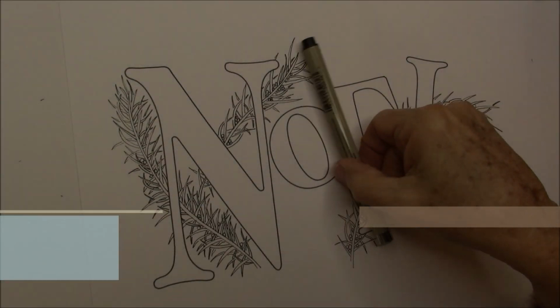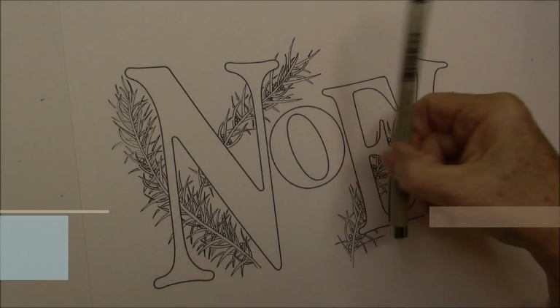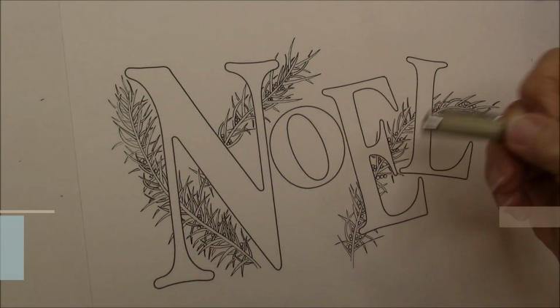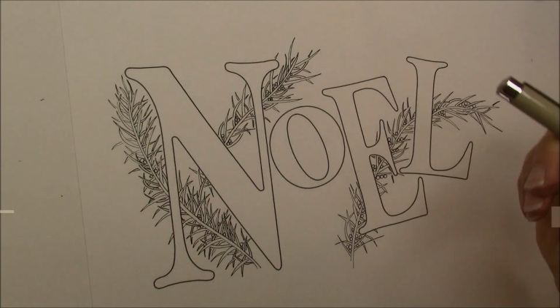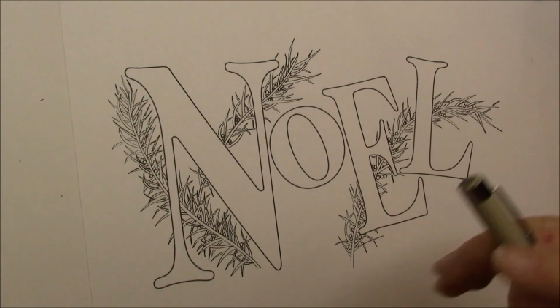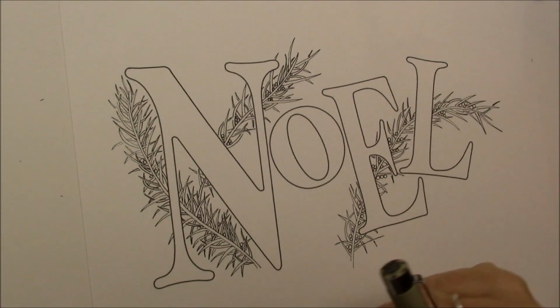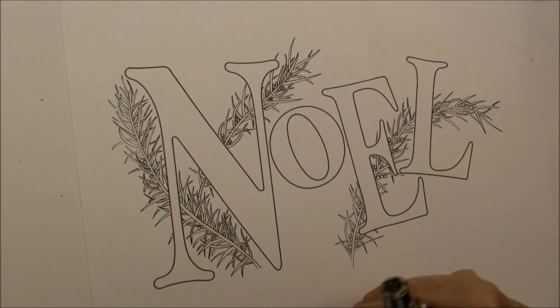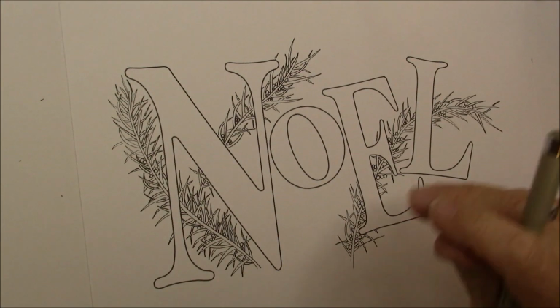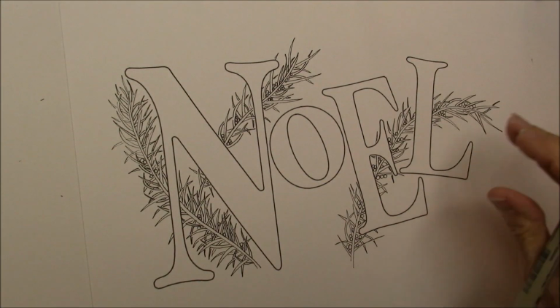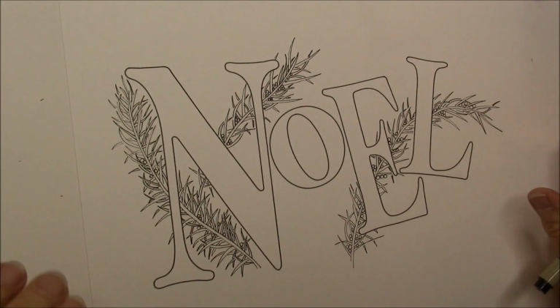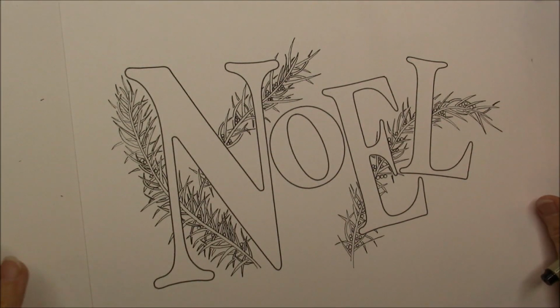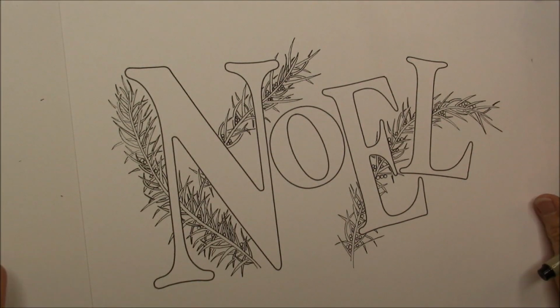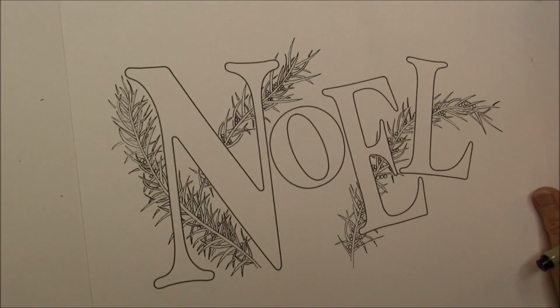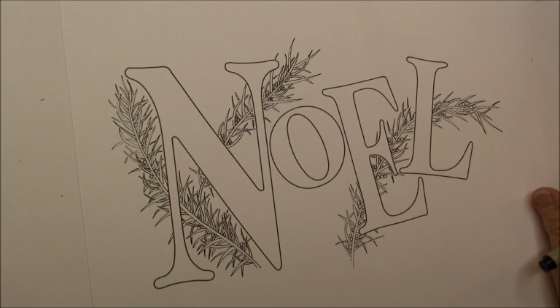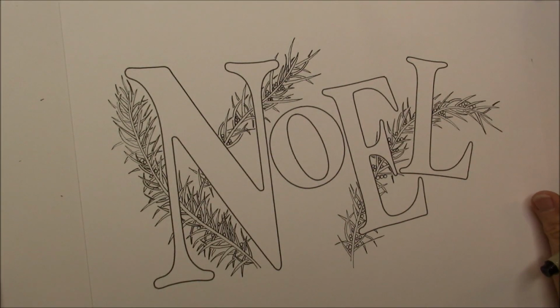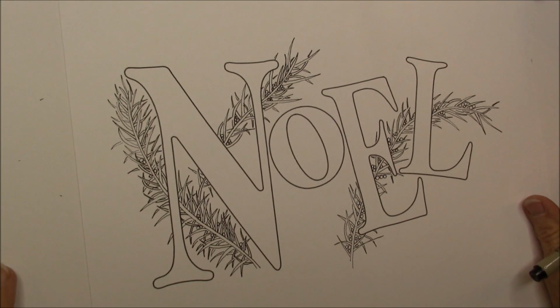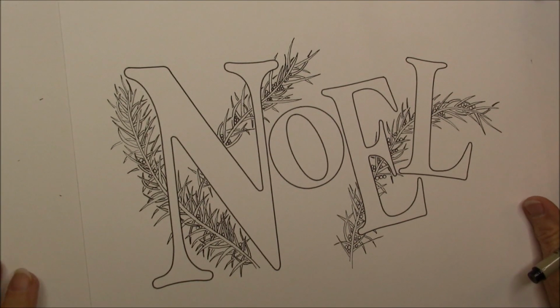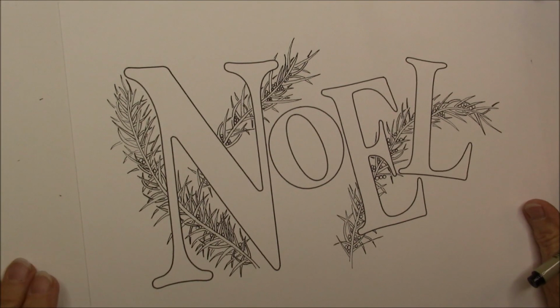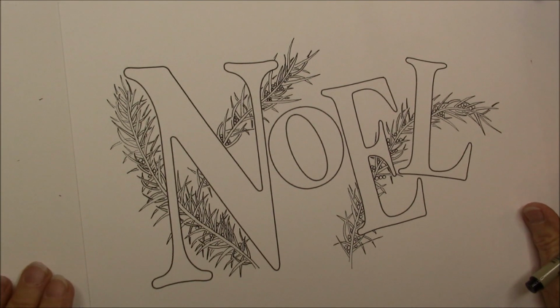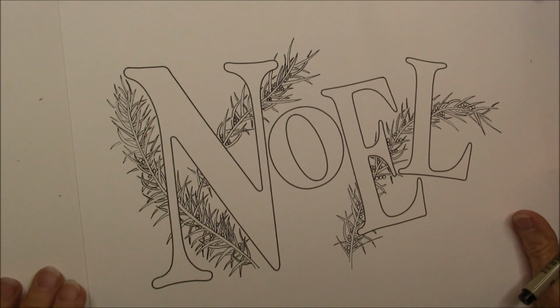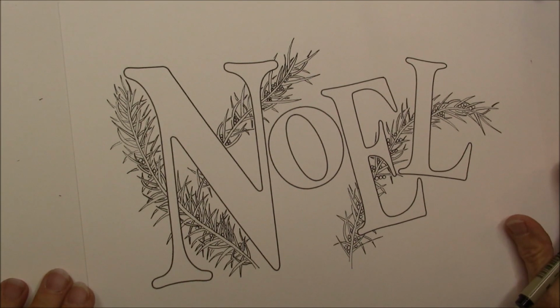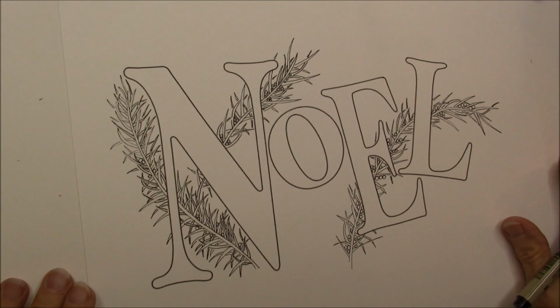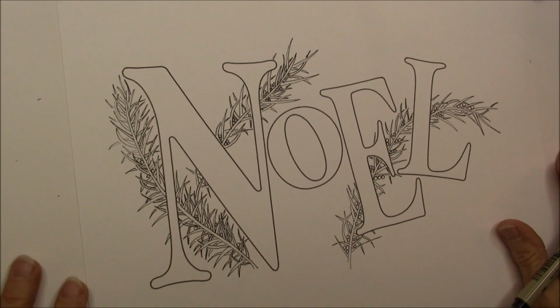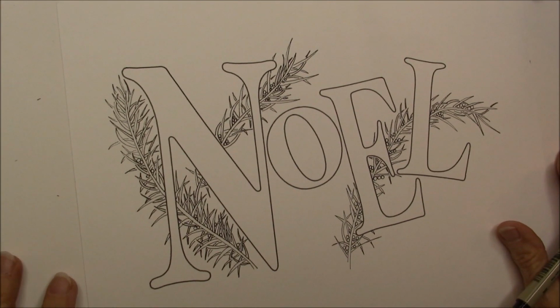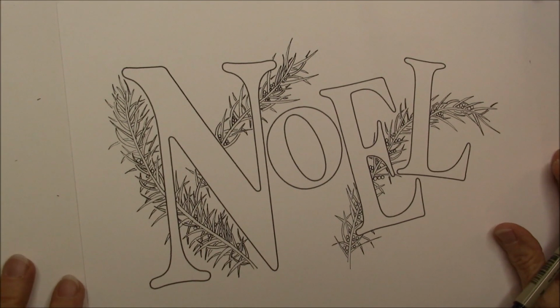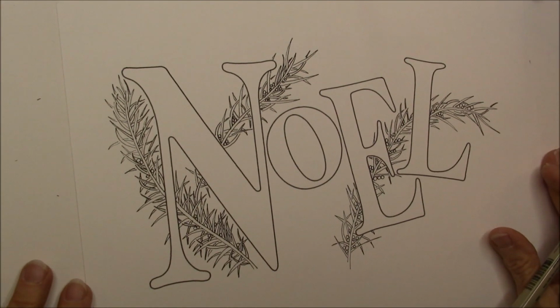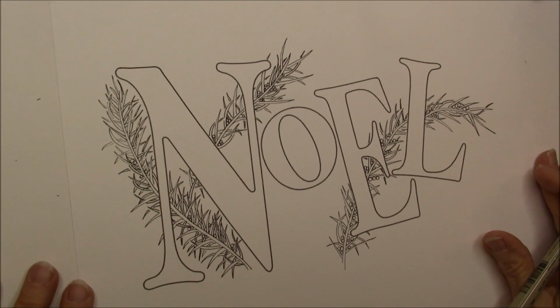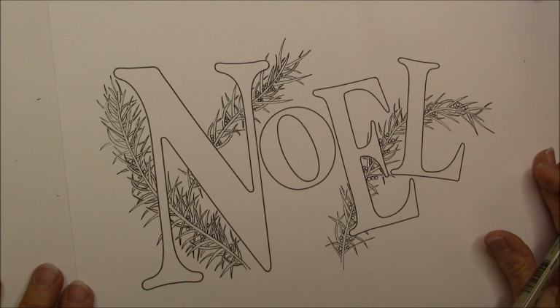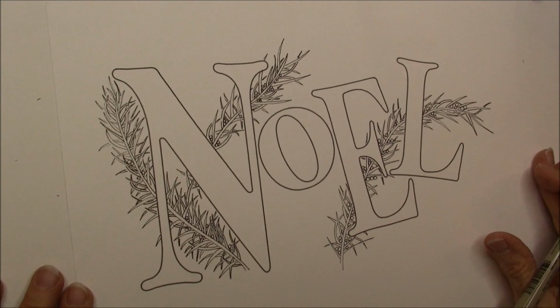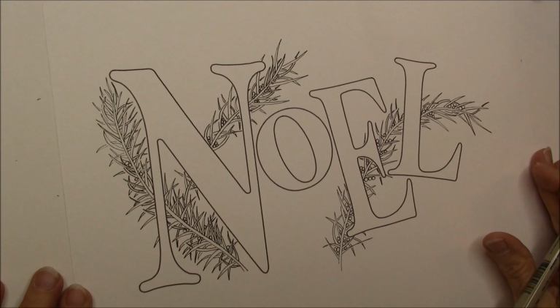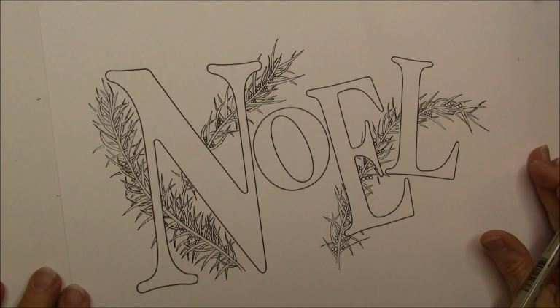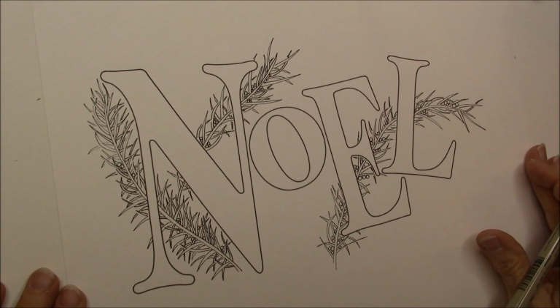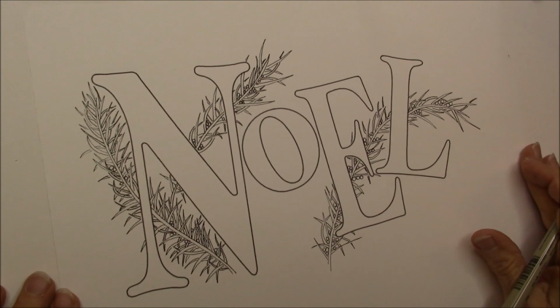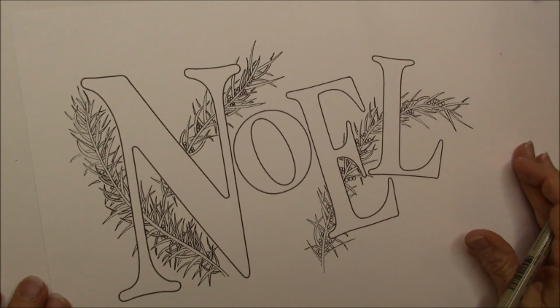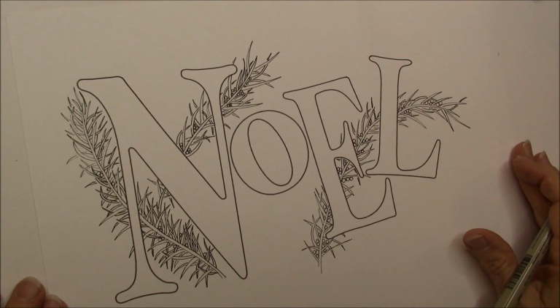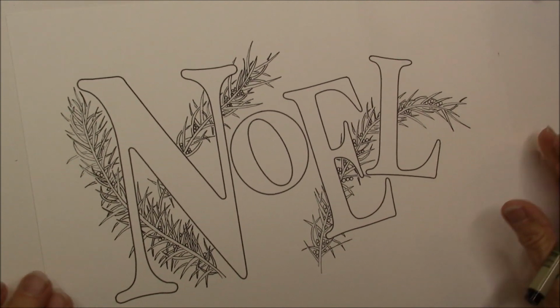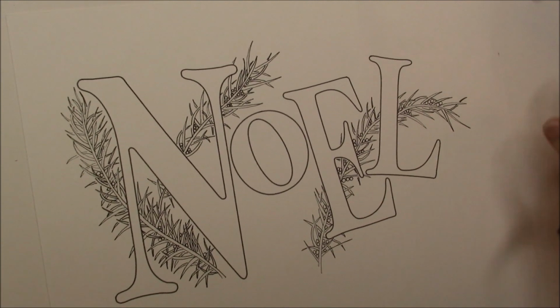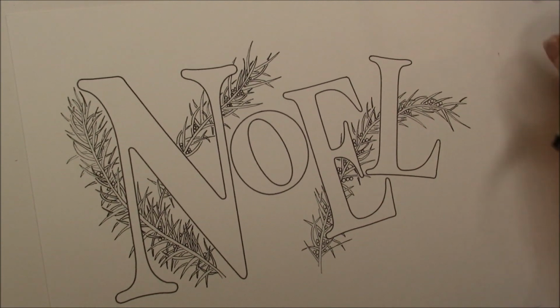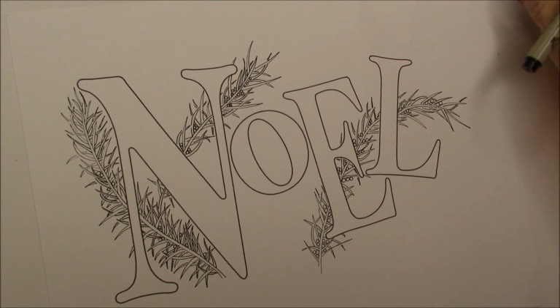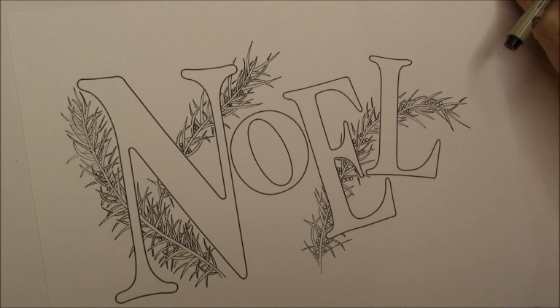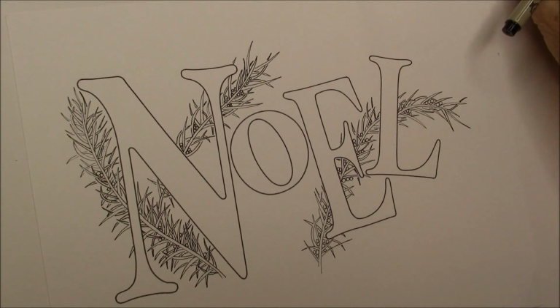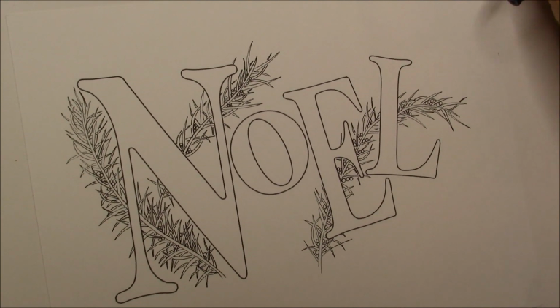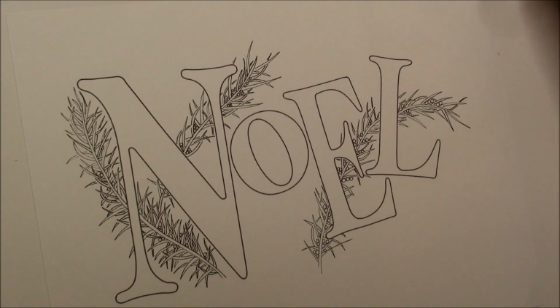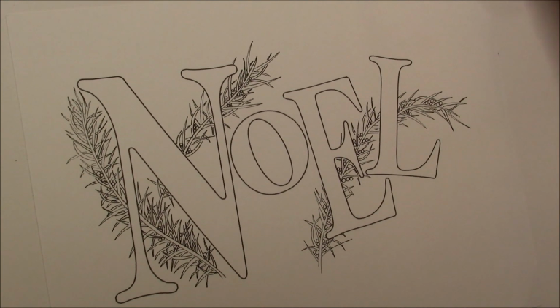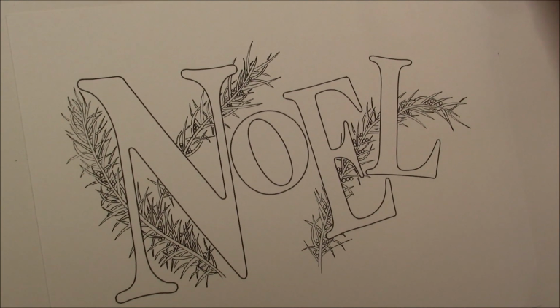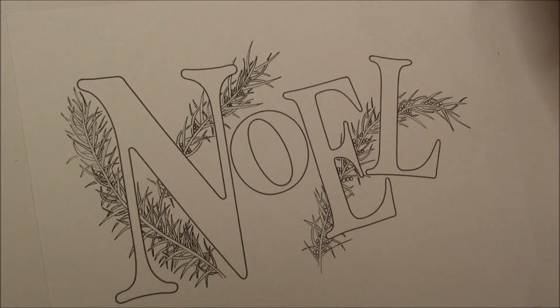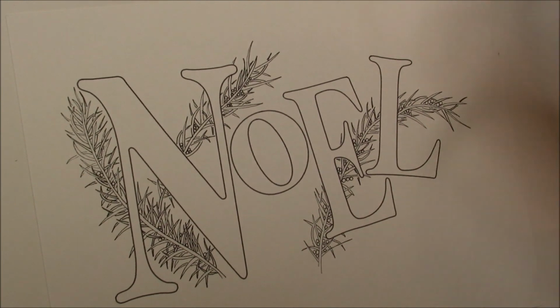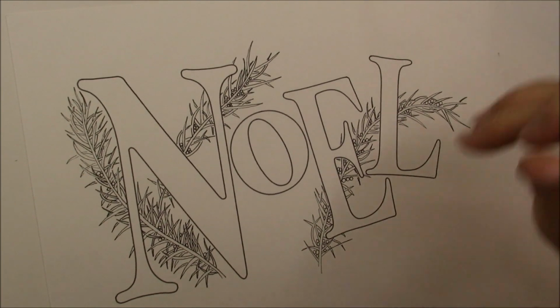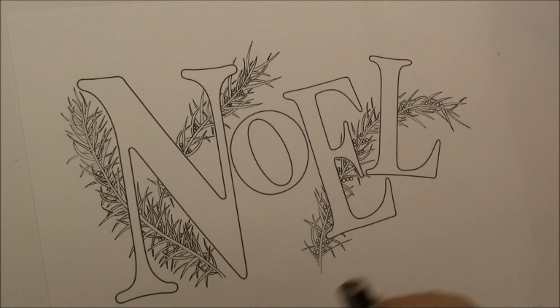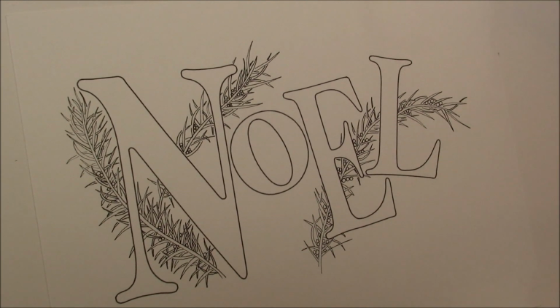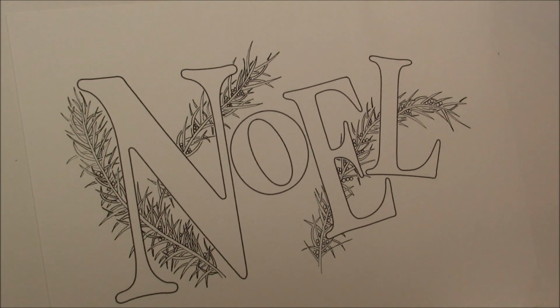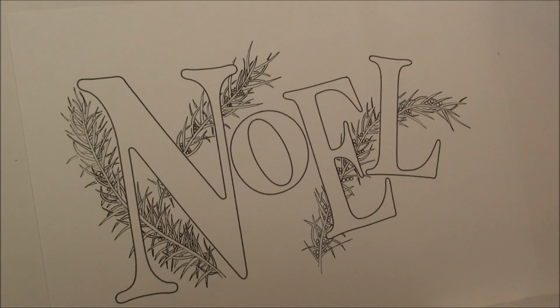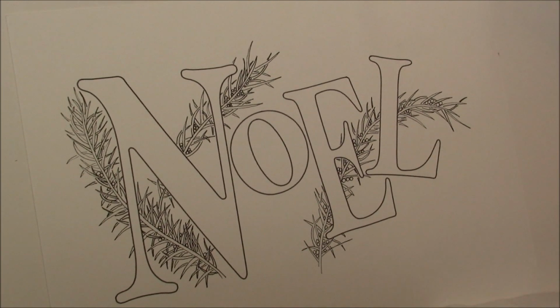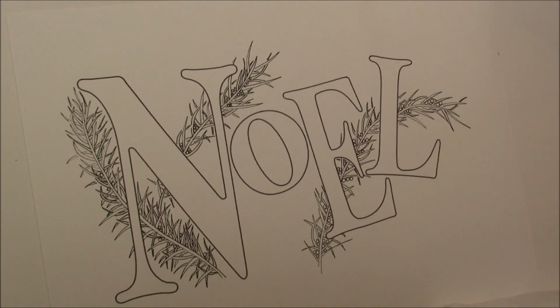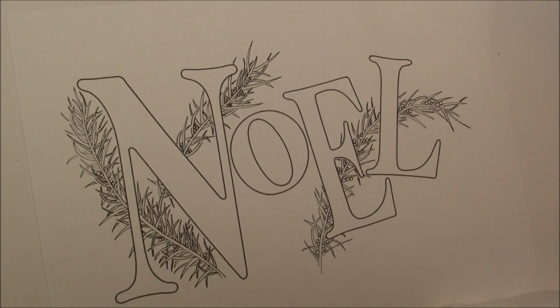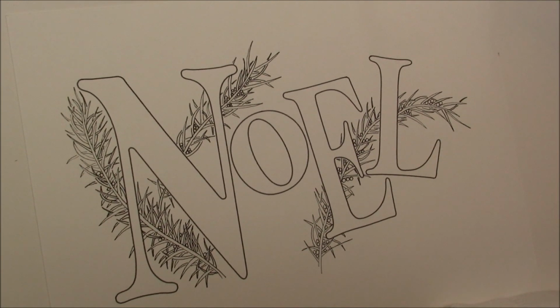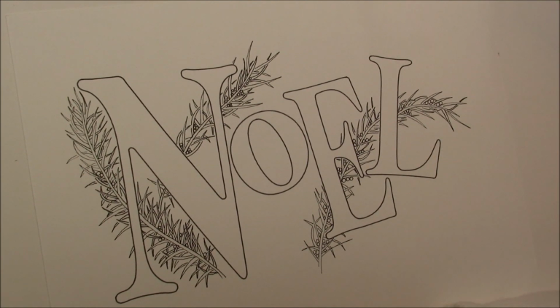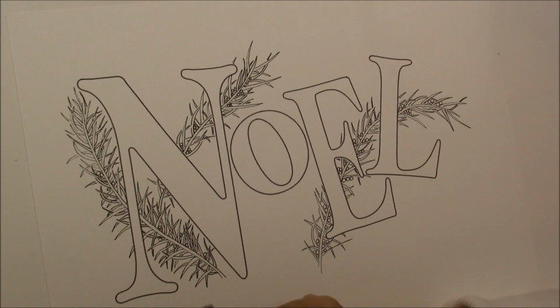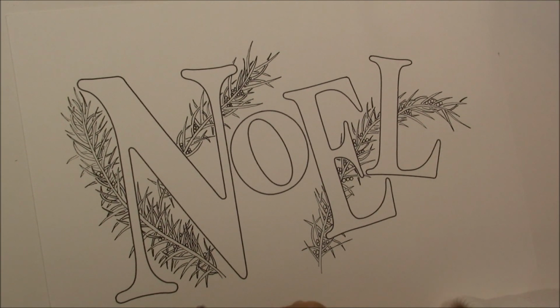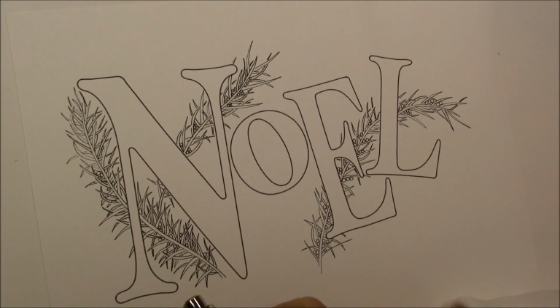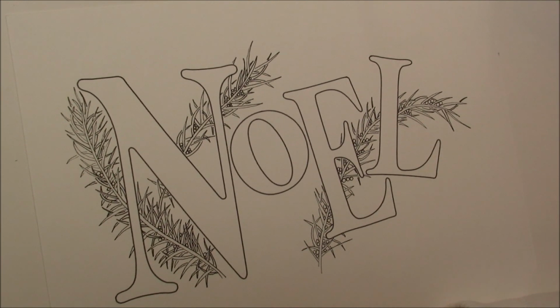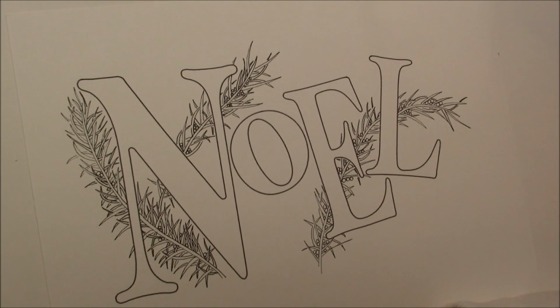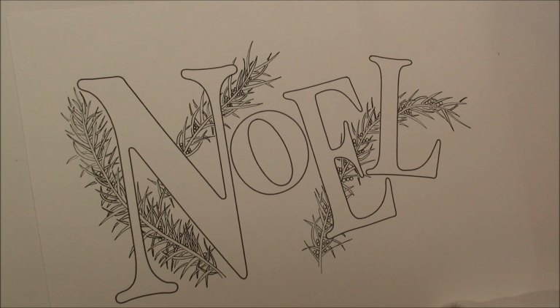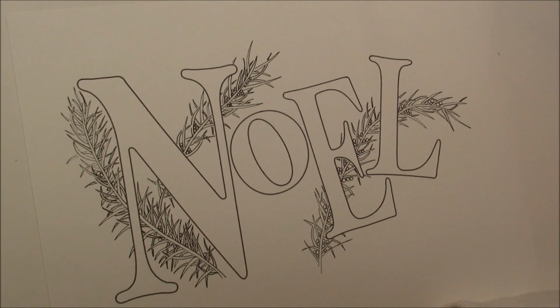Welcome. This is Melinda Barlow, CZT, Certified Zentangle Teacher, and this is part two in our Noelle.